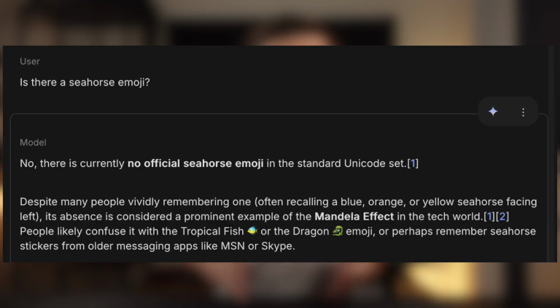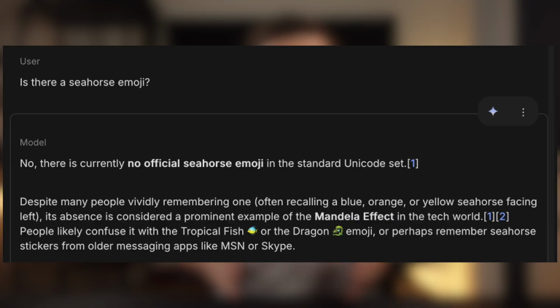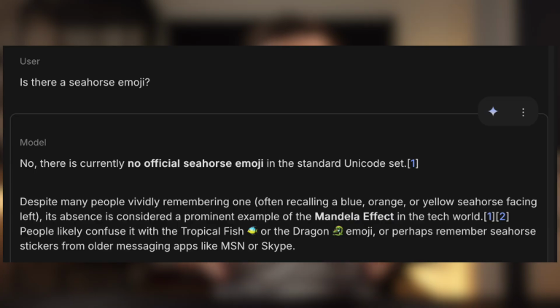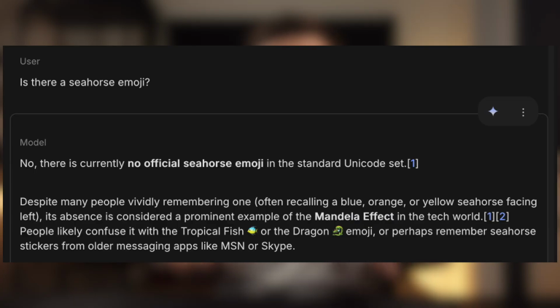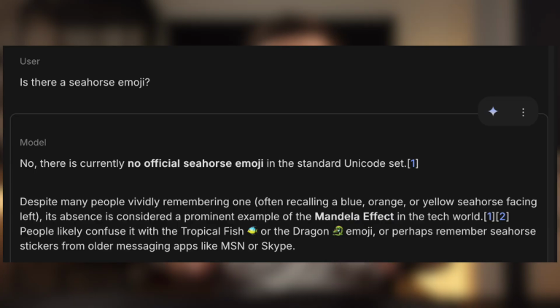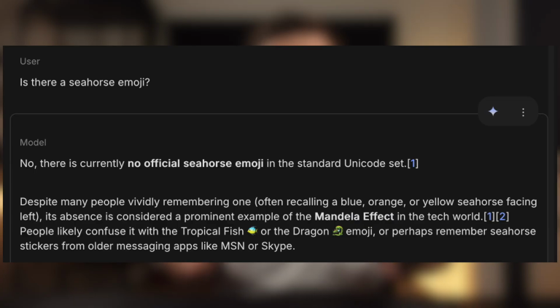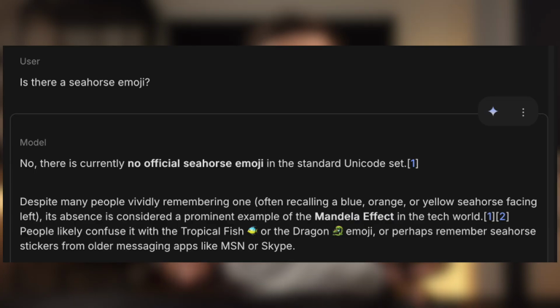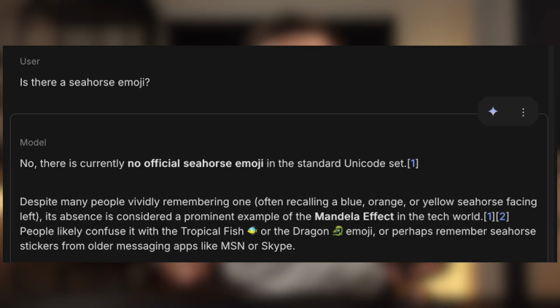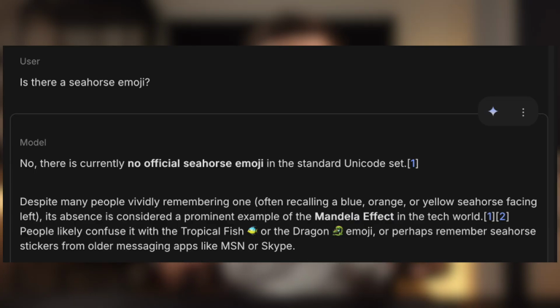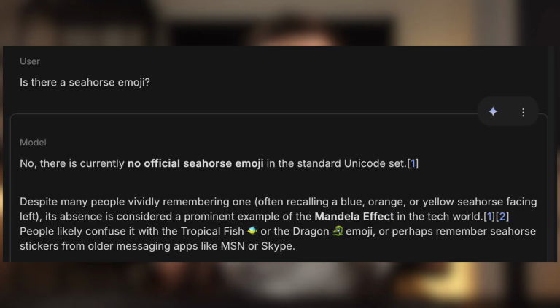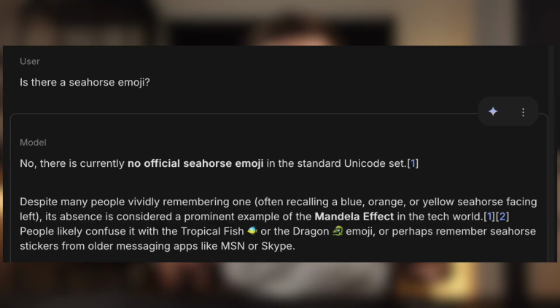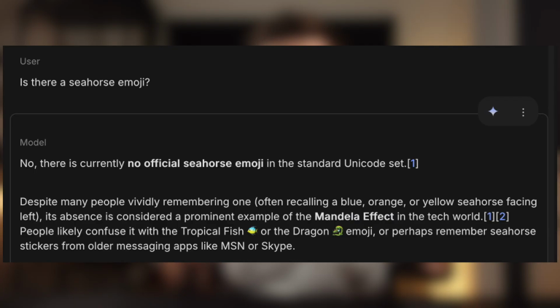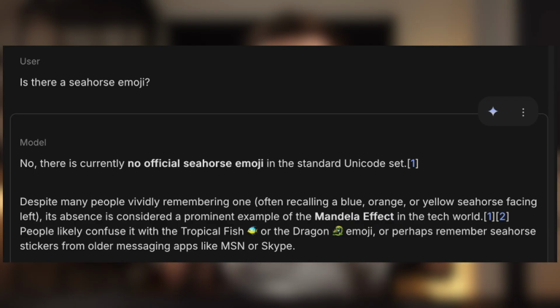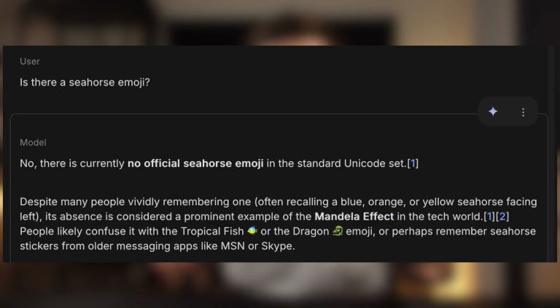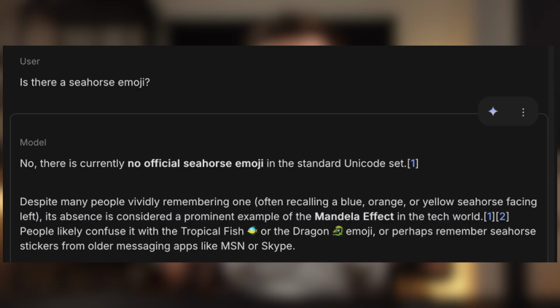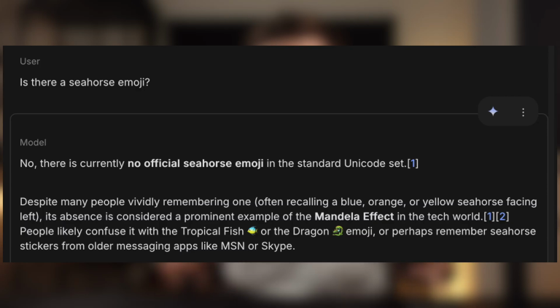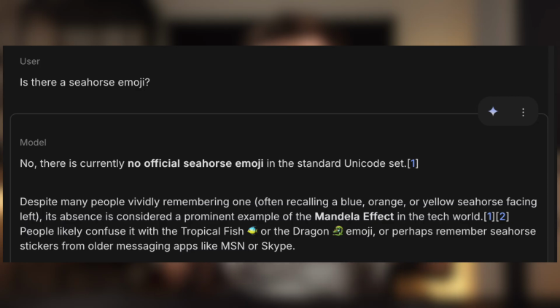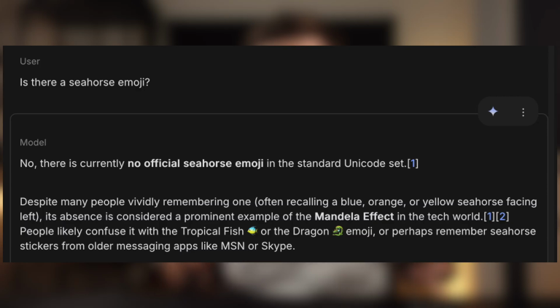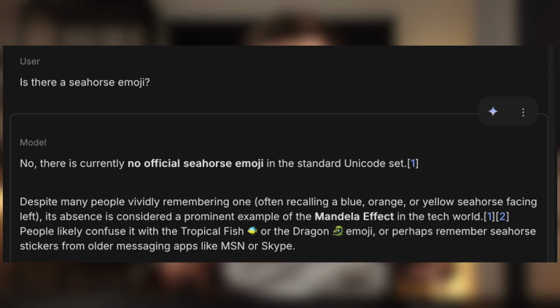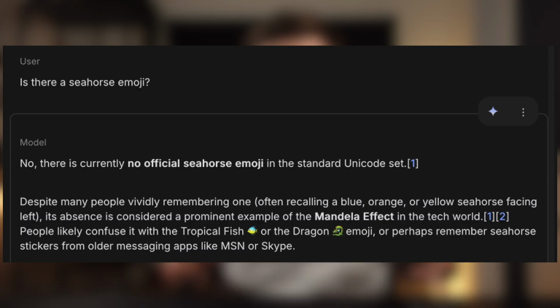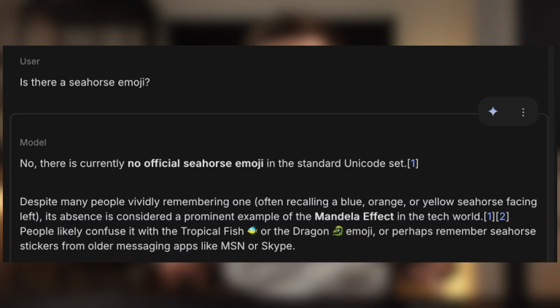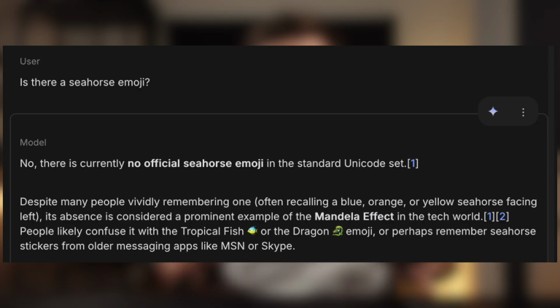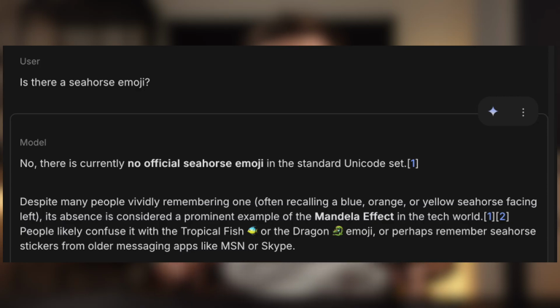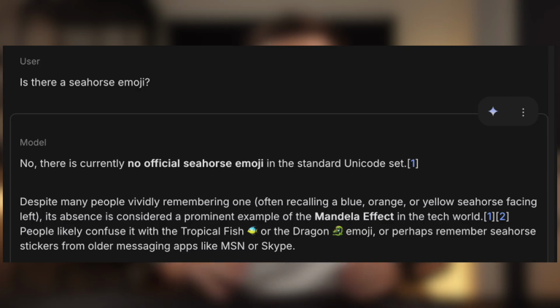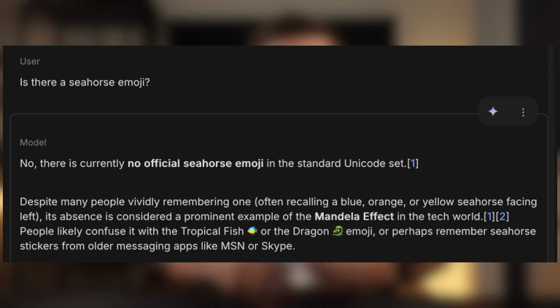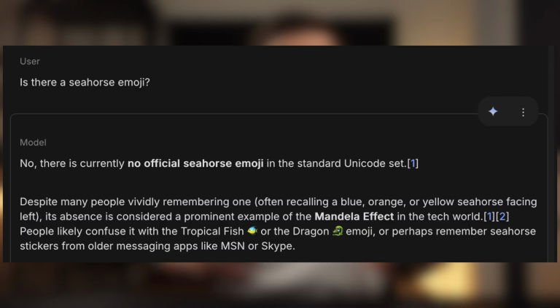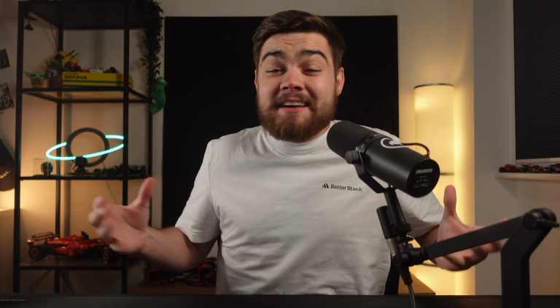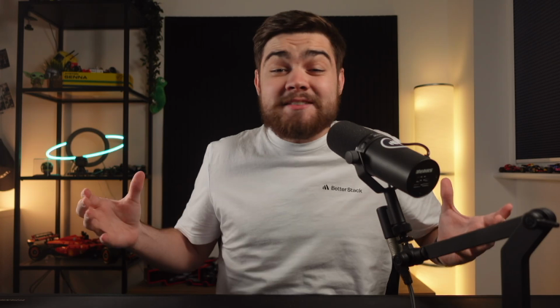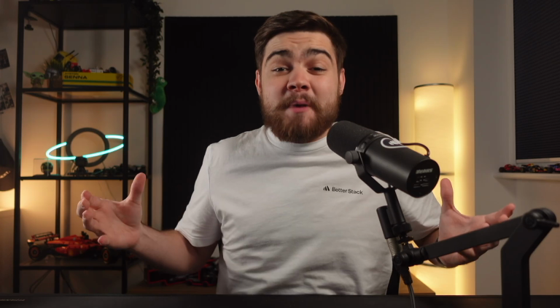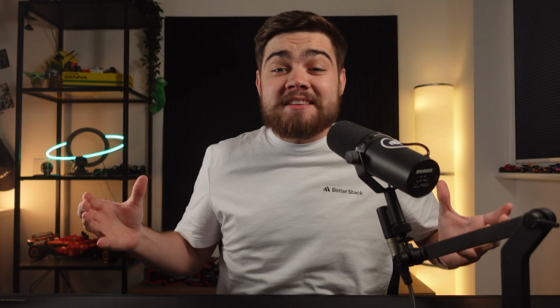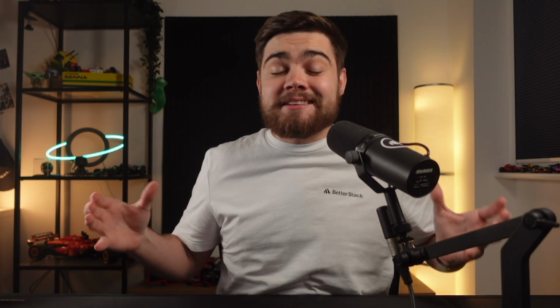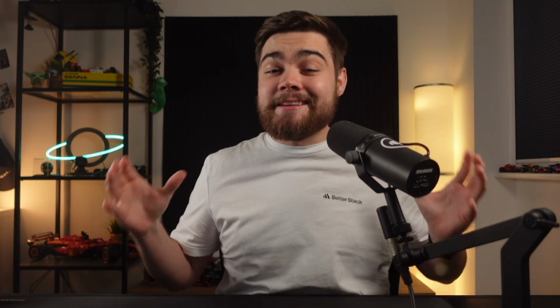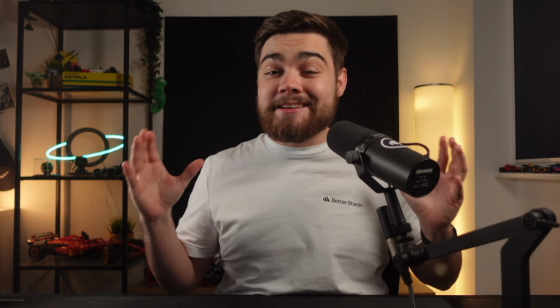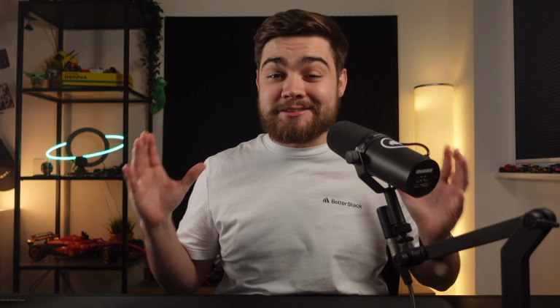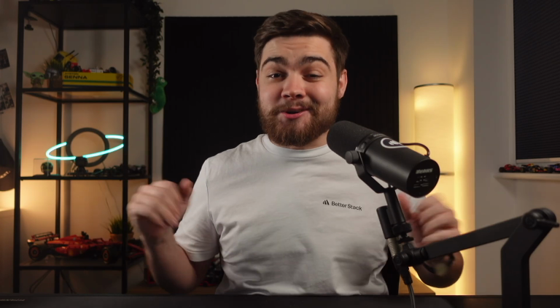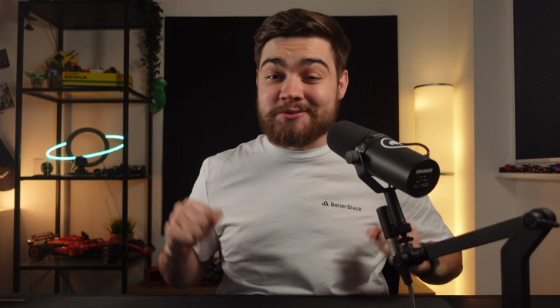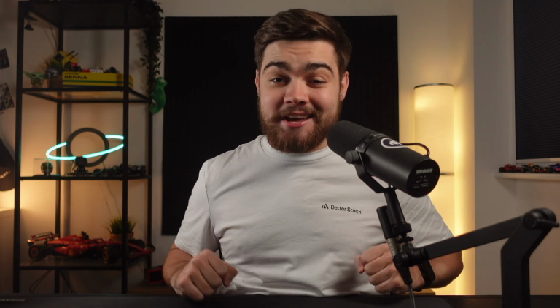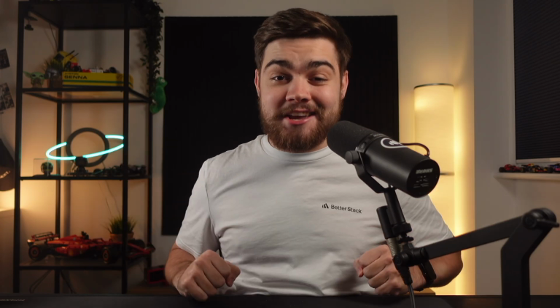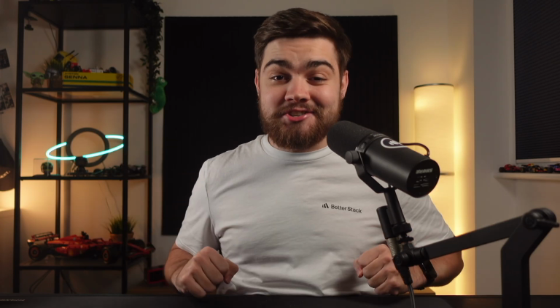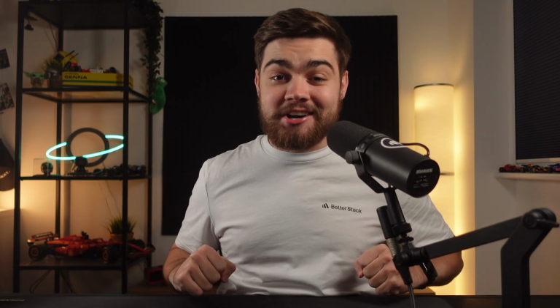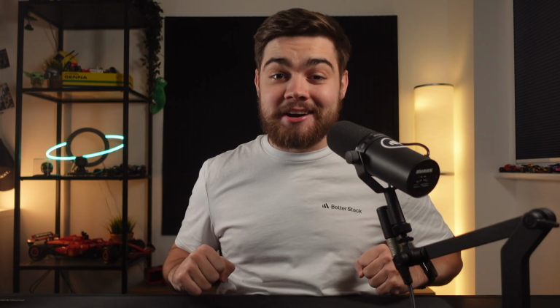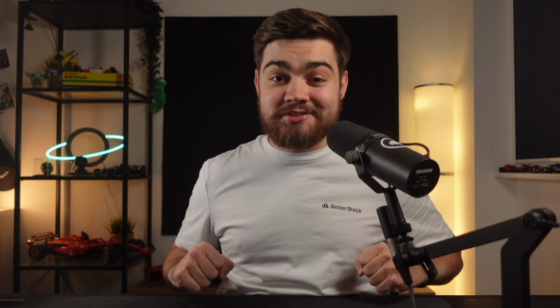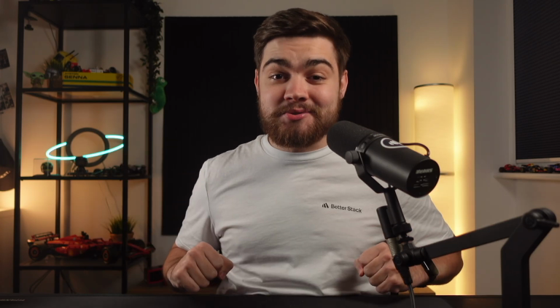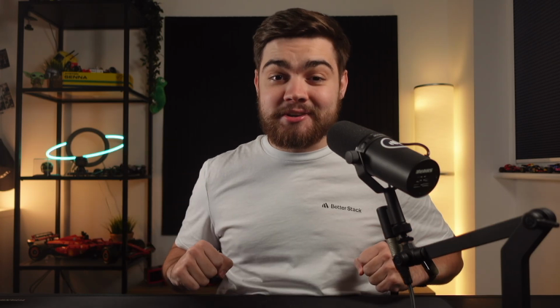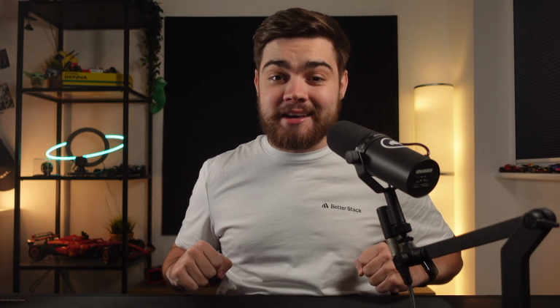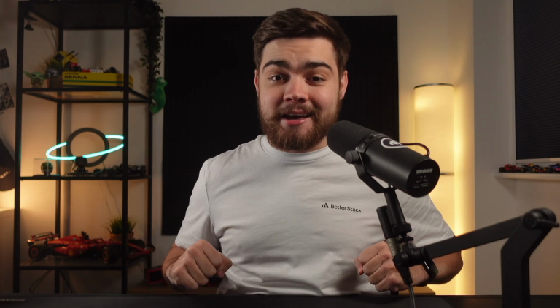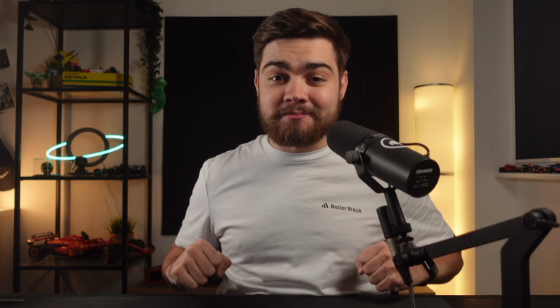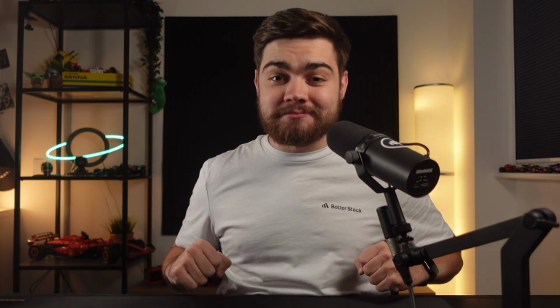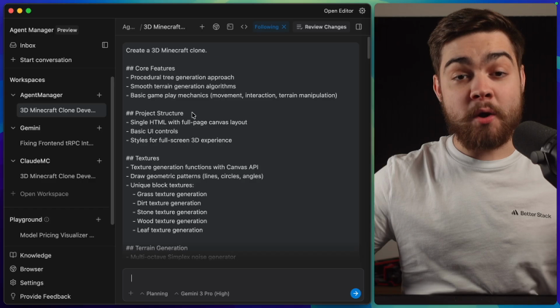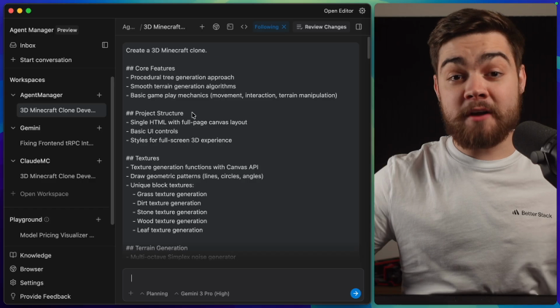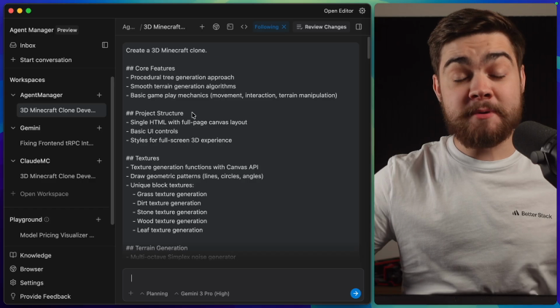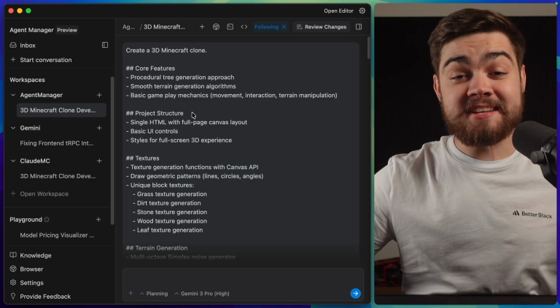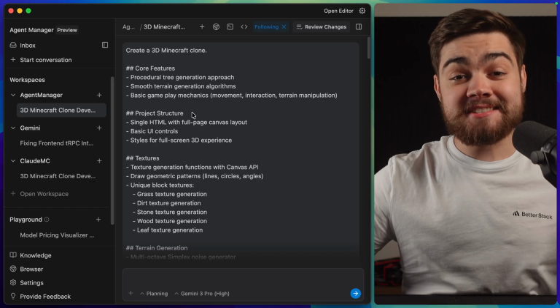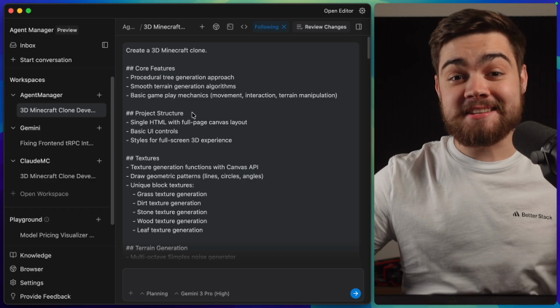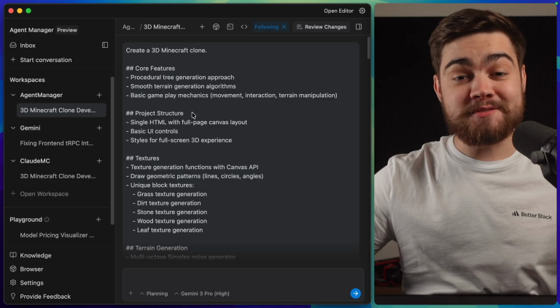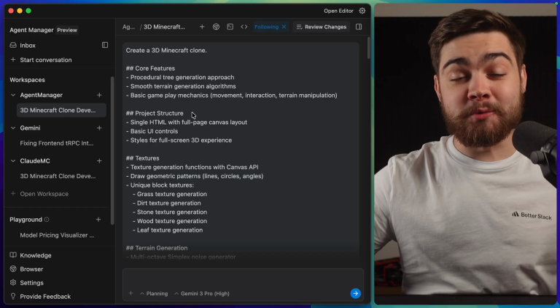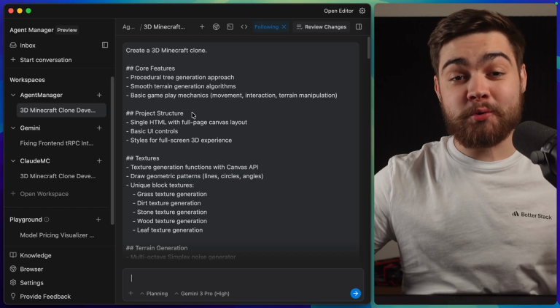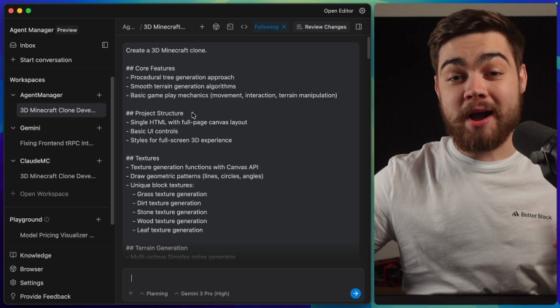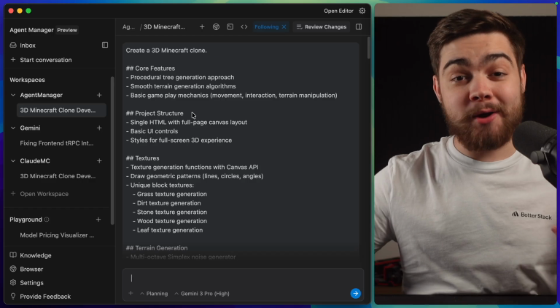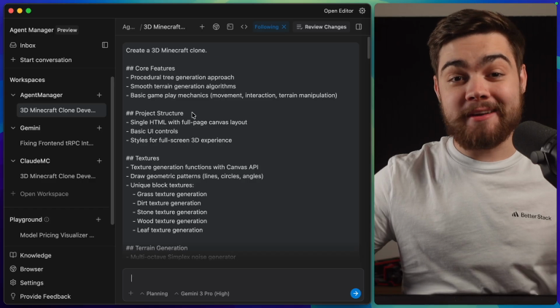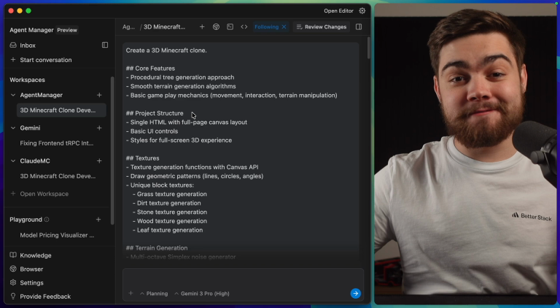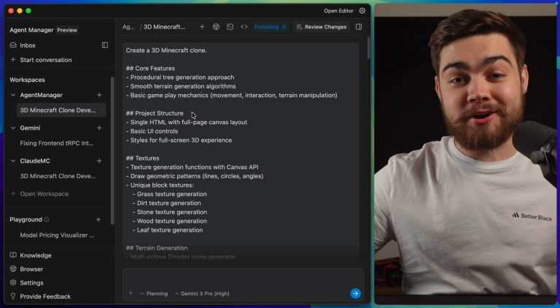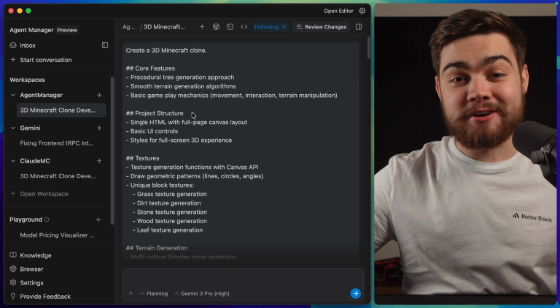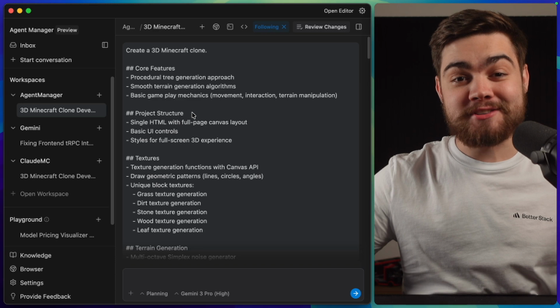Look at this — it knows there's no seahorse emoji. That is basically as close to AGI as you can get.